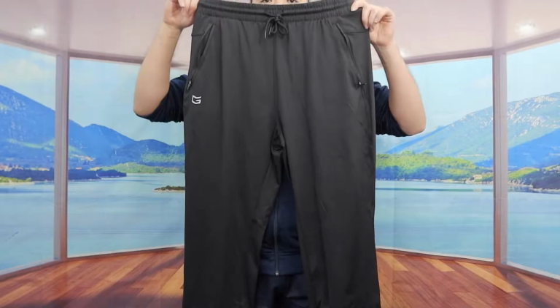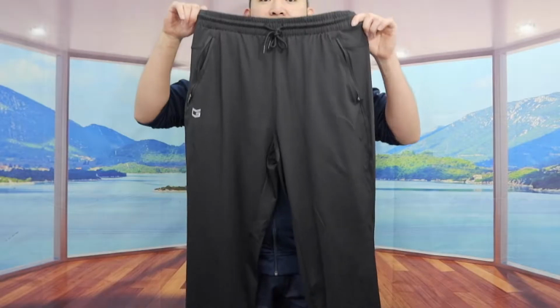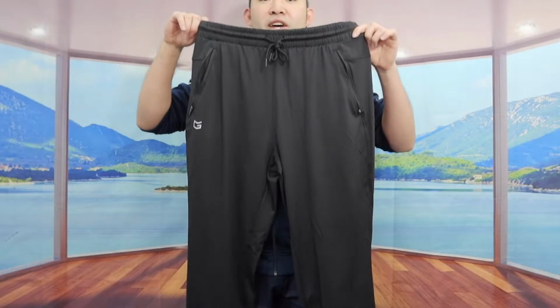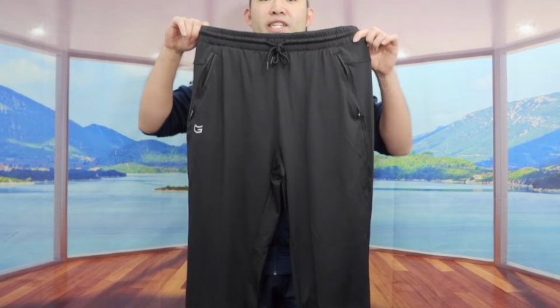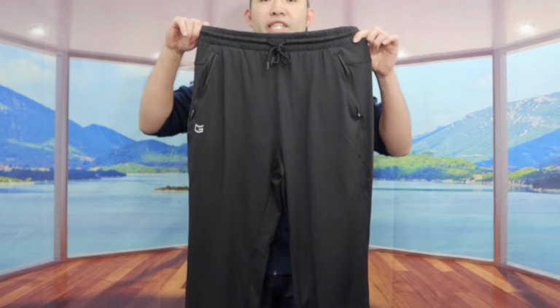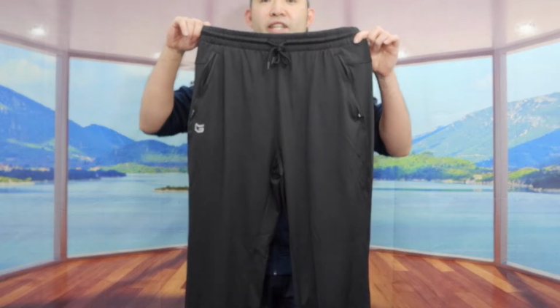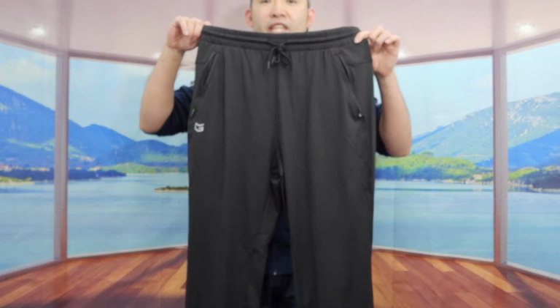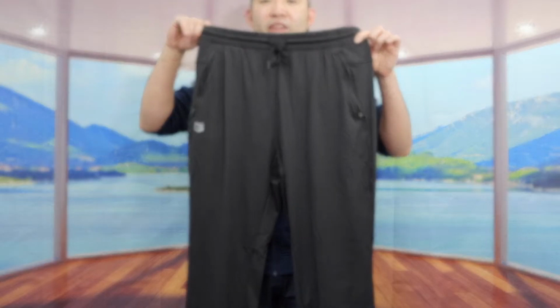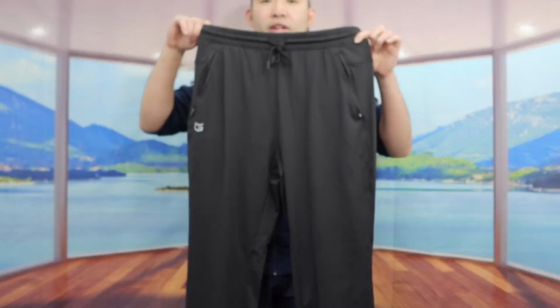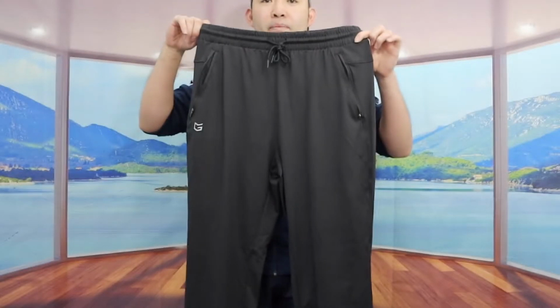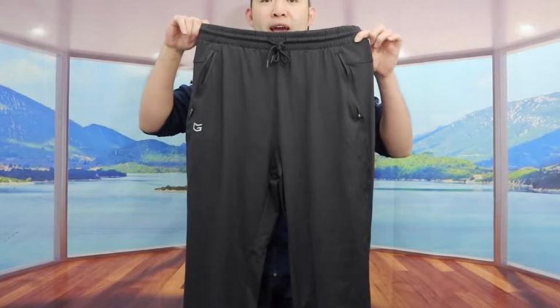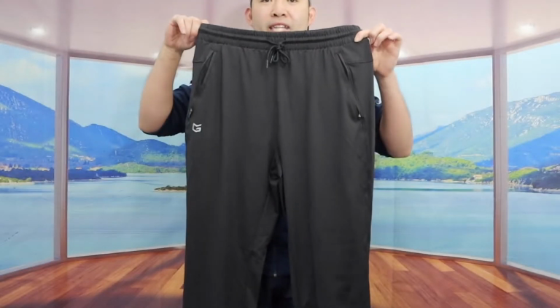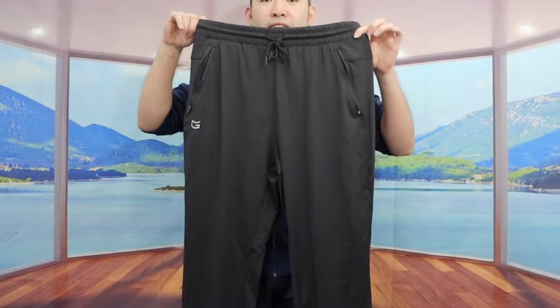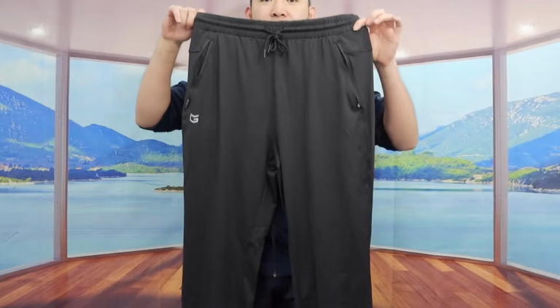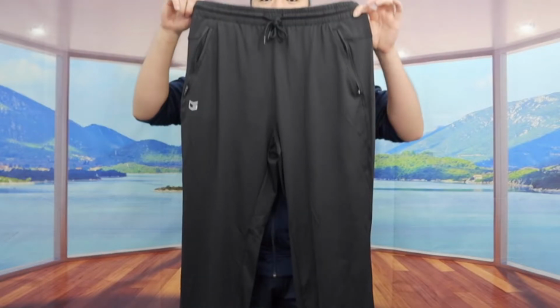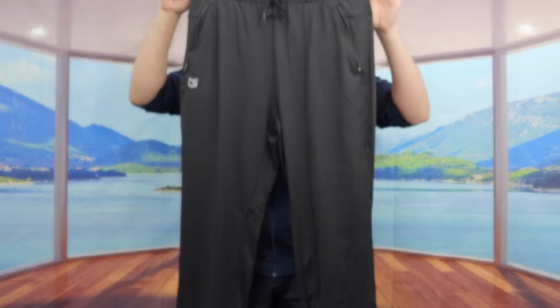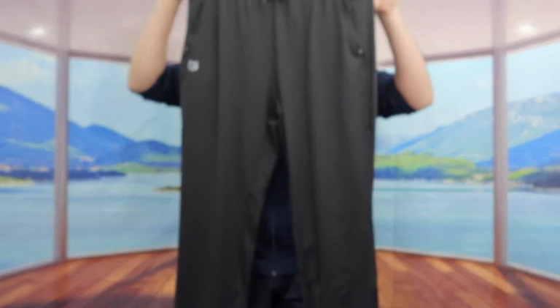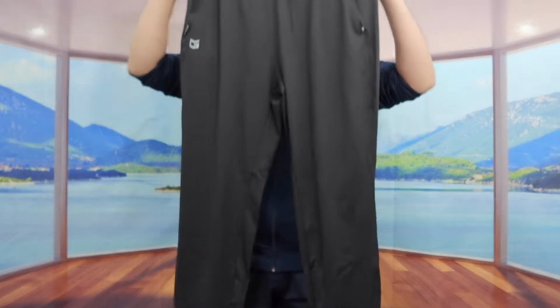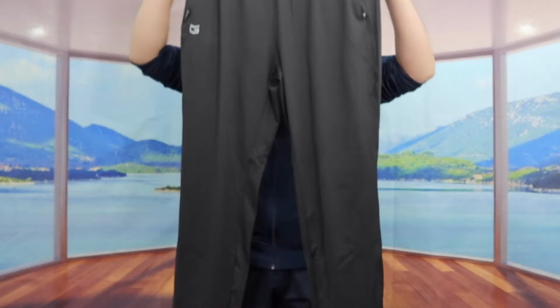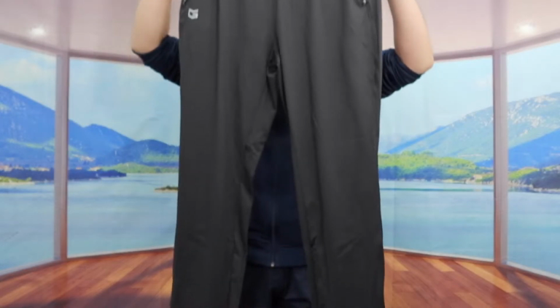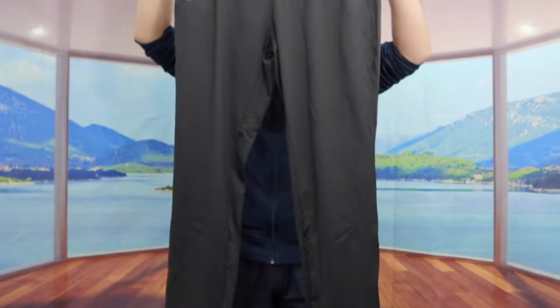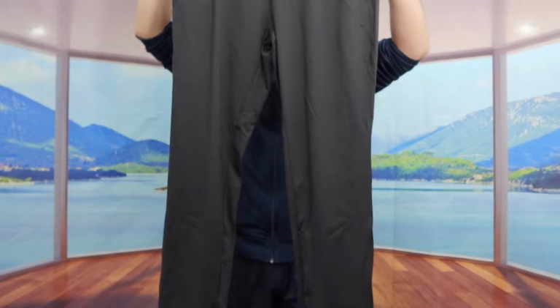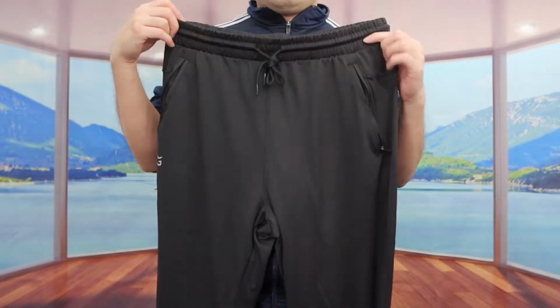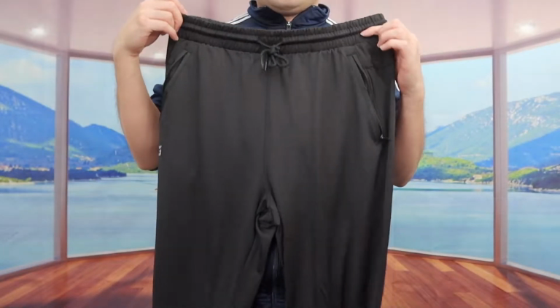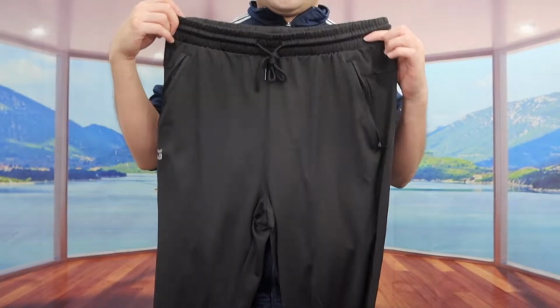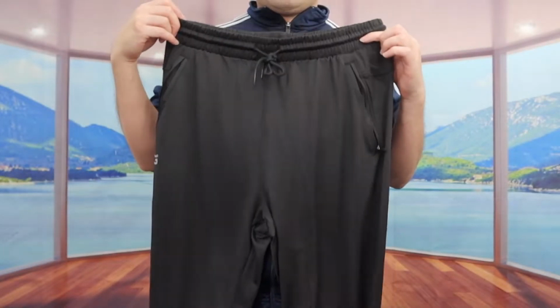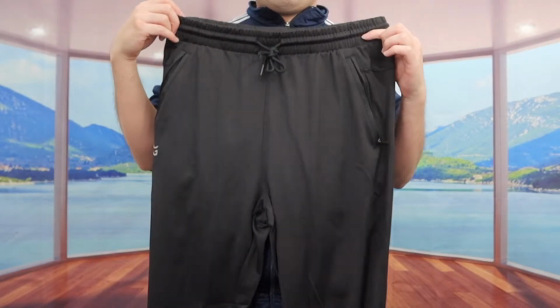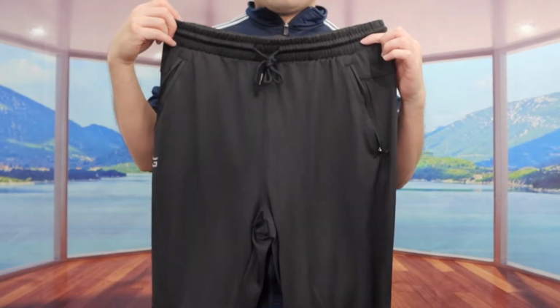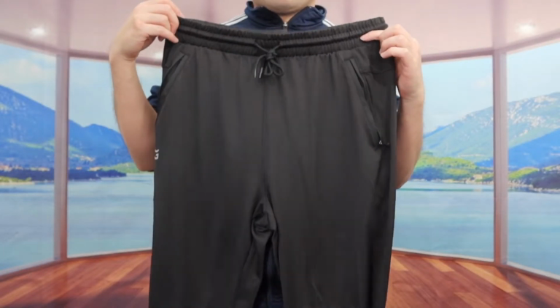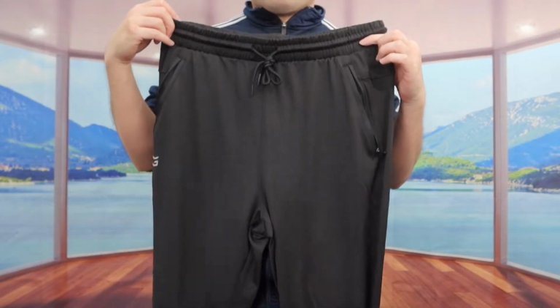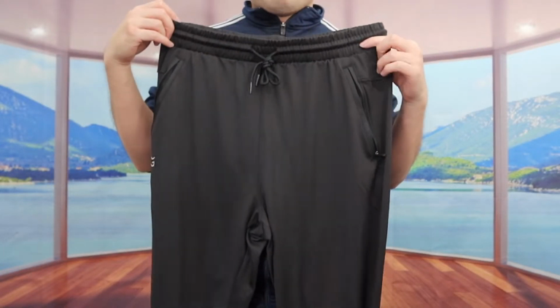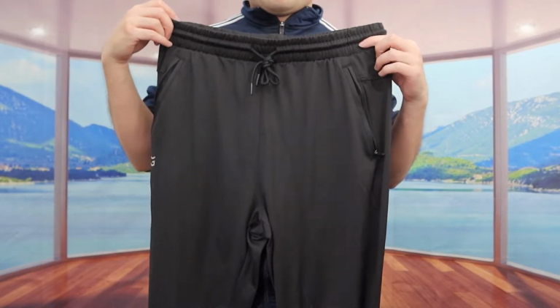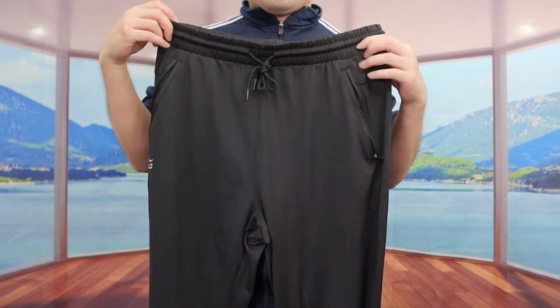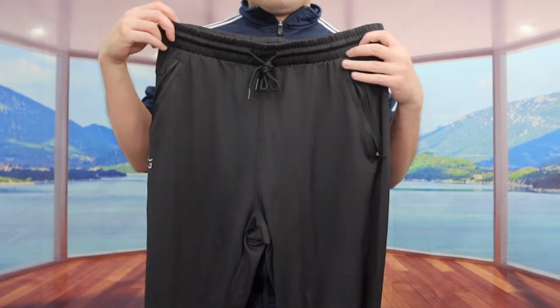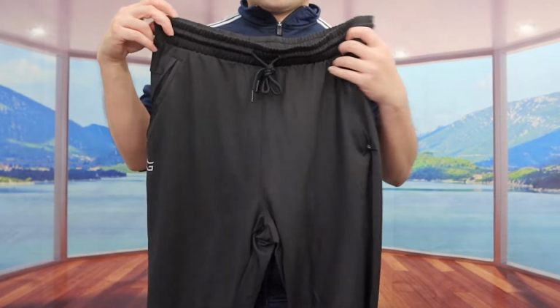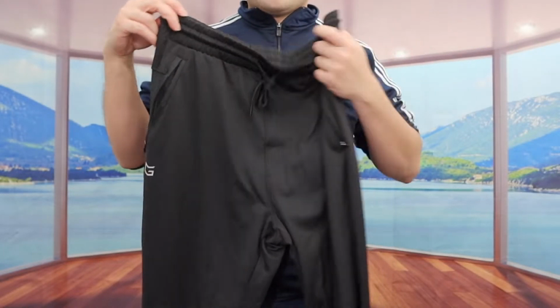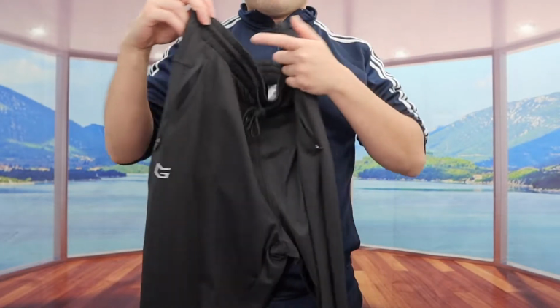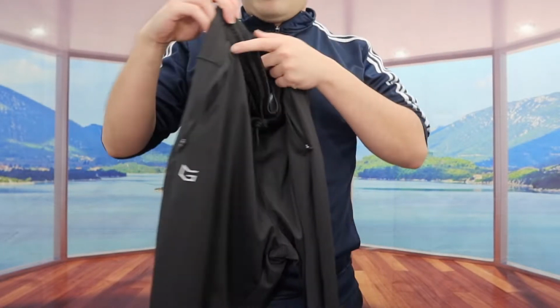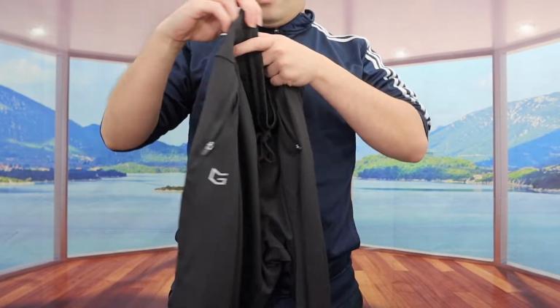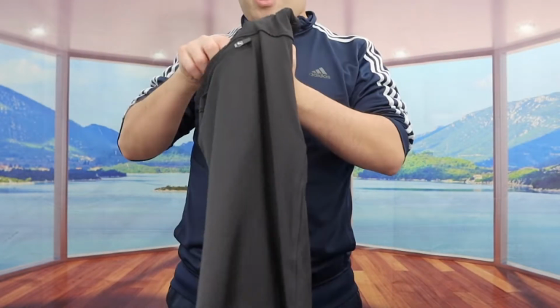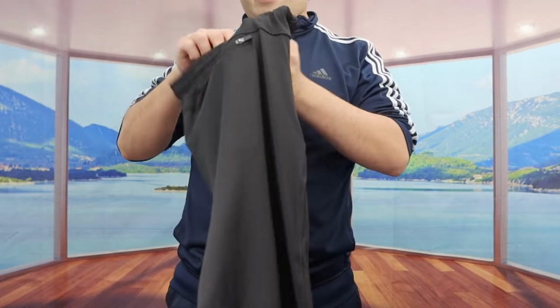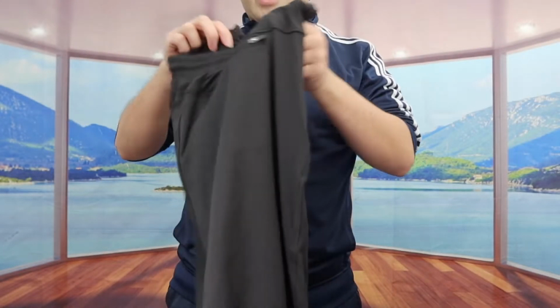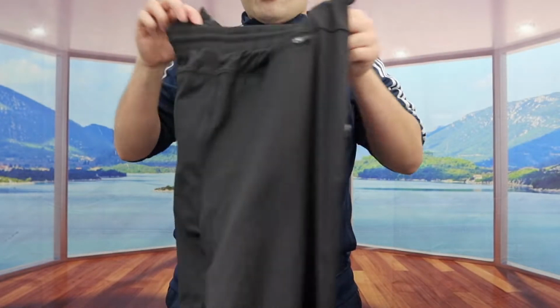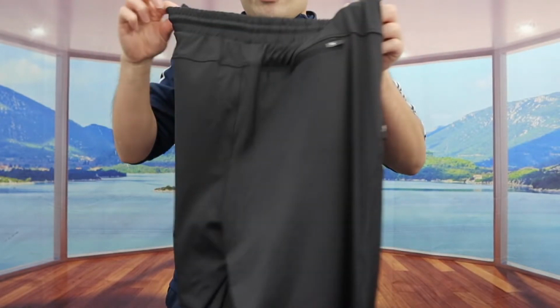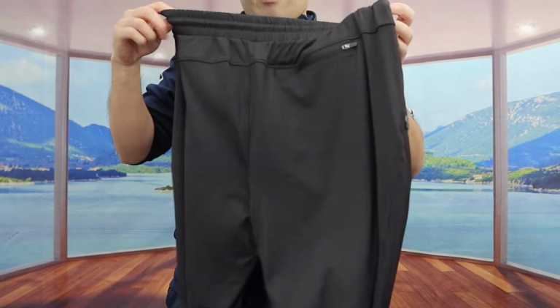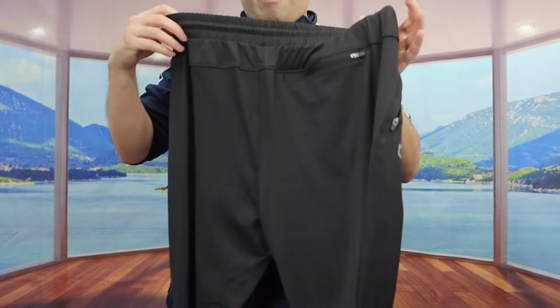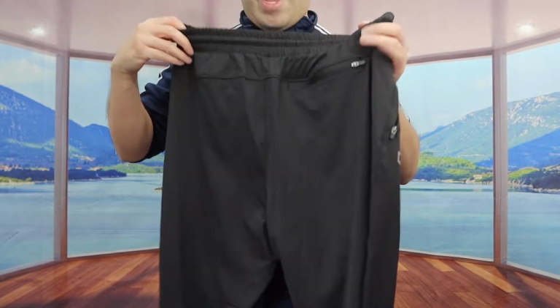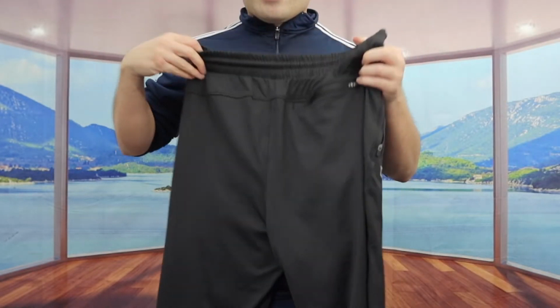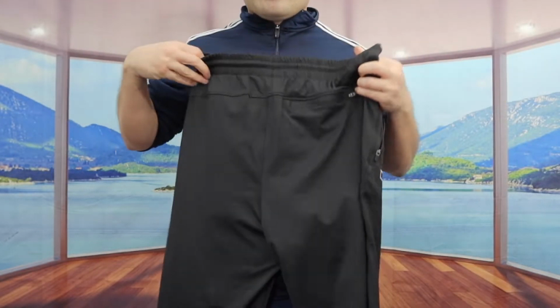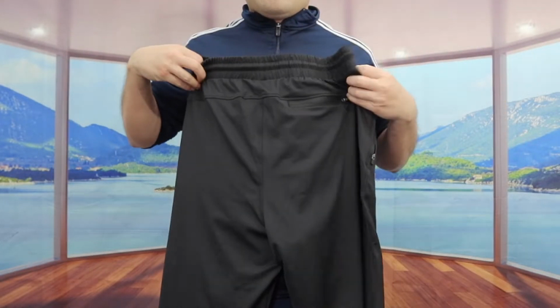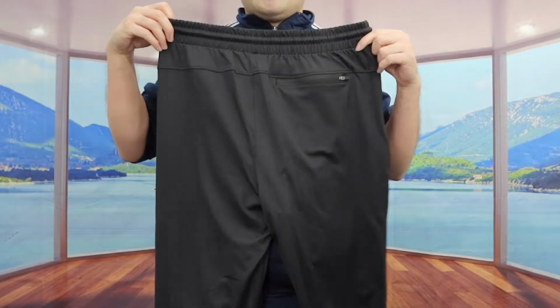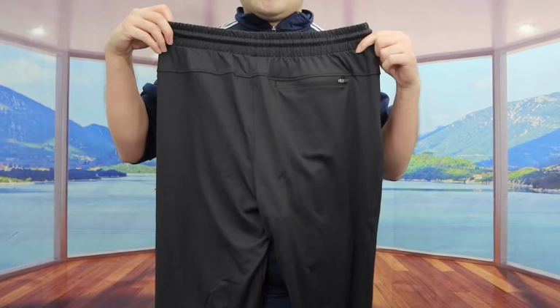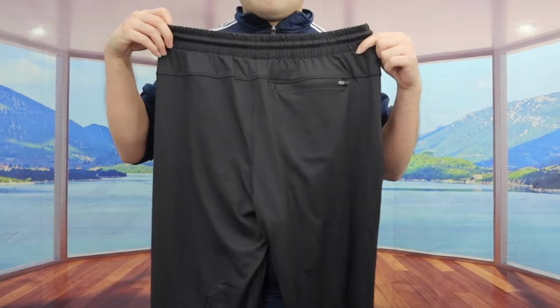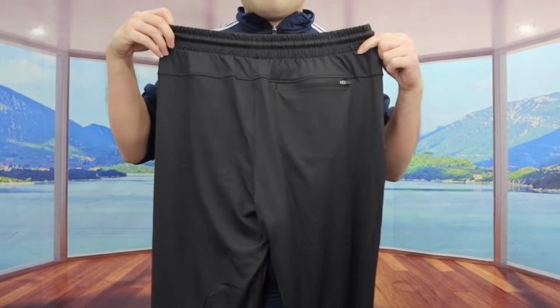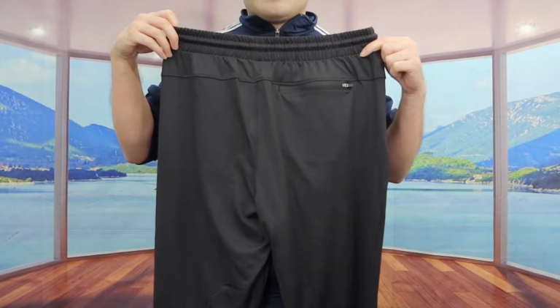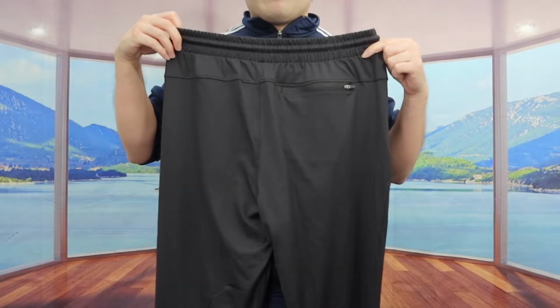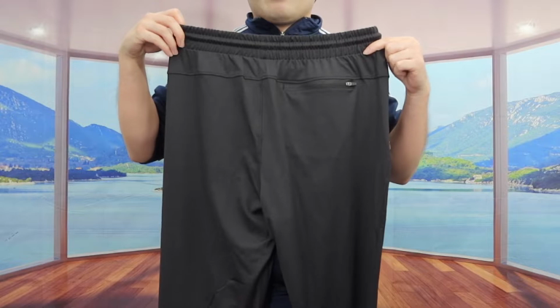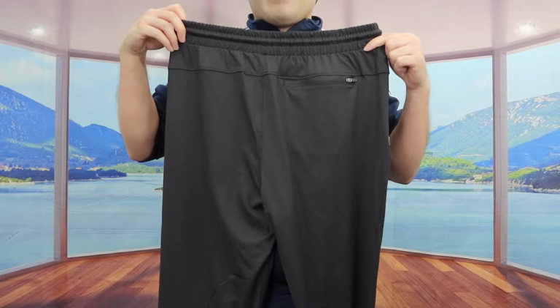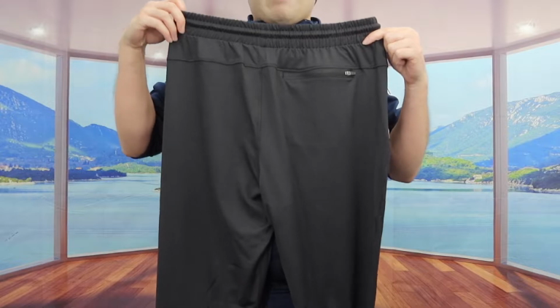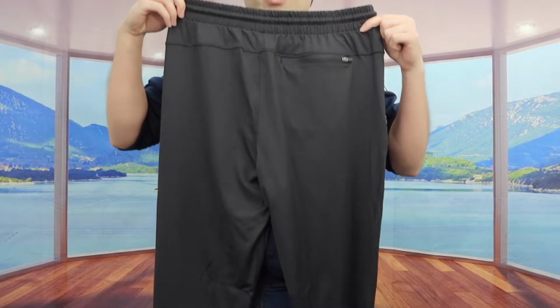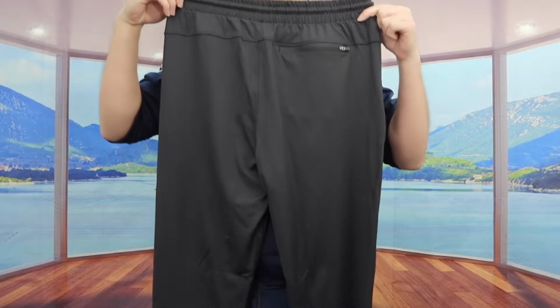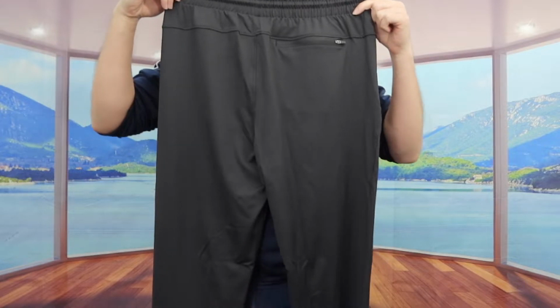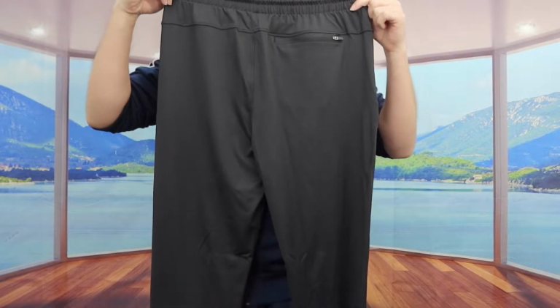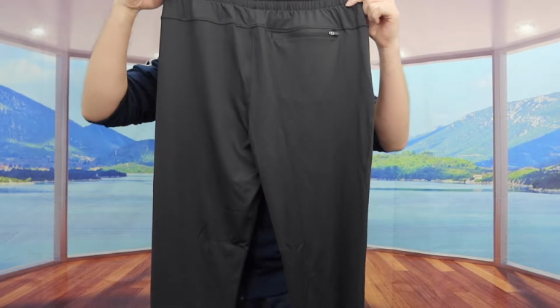And if you guys can see the length of the pants, it is pretty long. Here is basically what the front part looks like. If you come to the back, here is basically what the back part looks like.